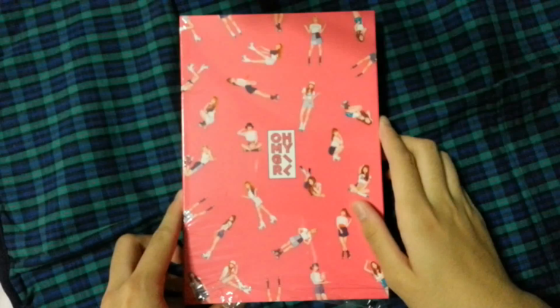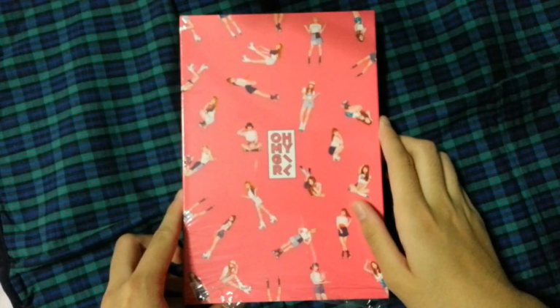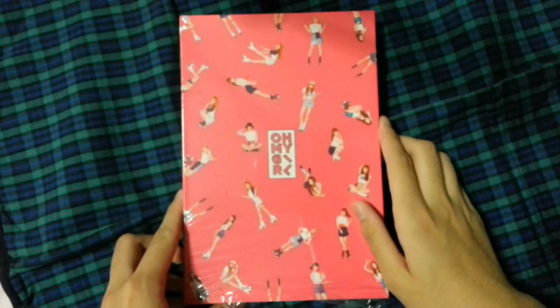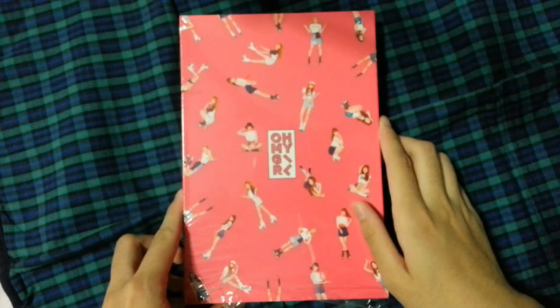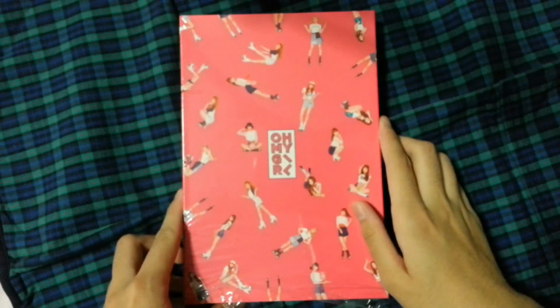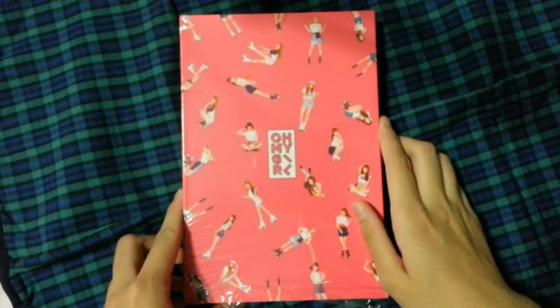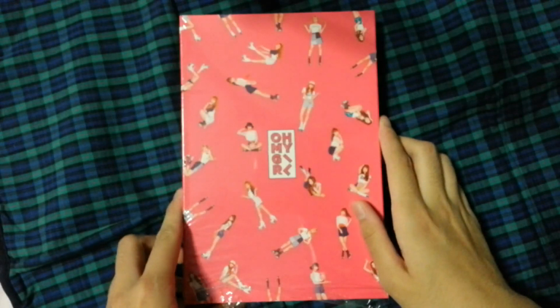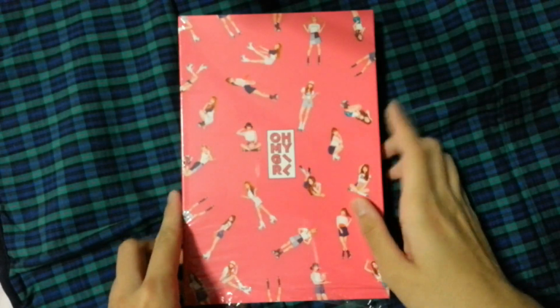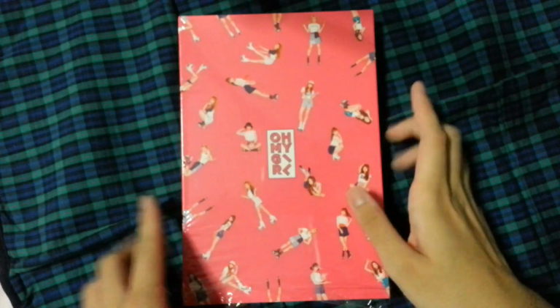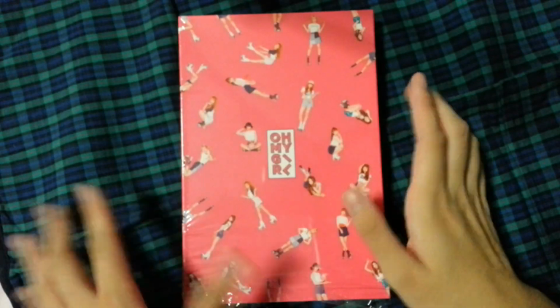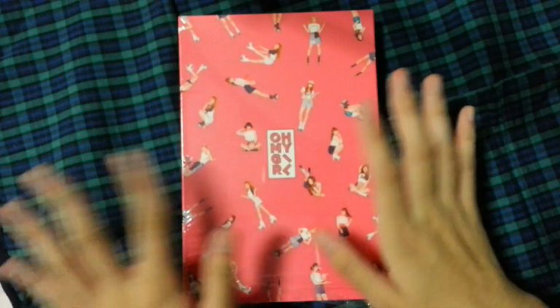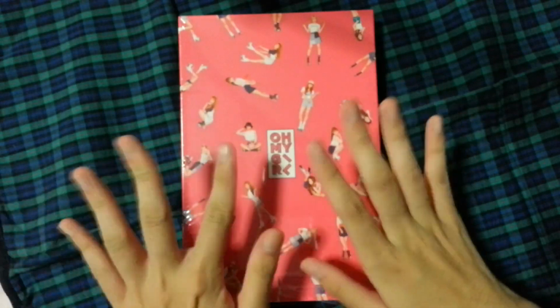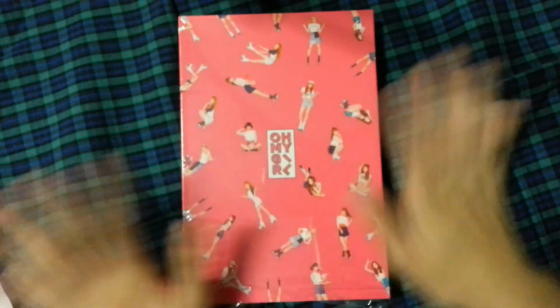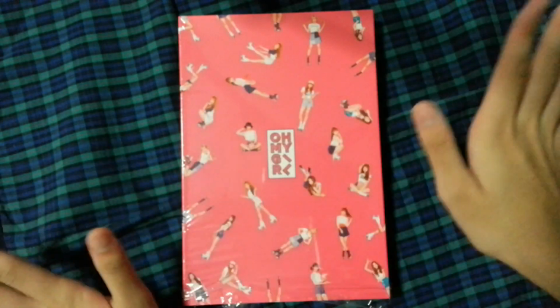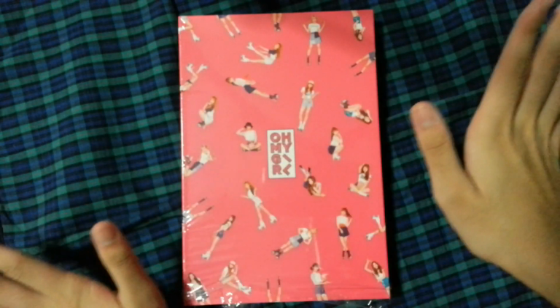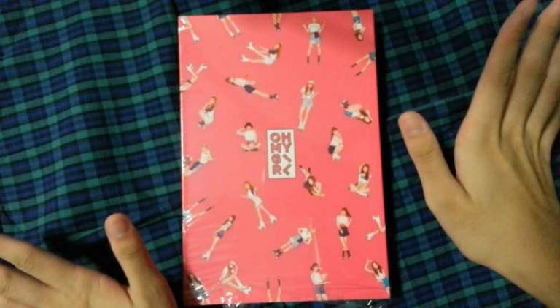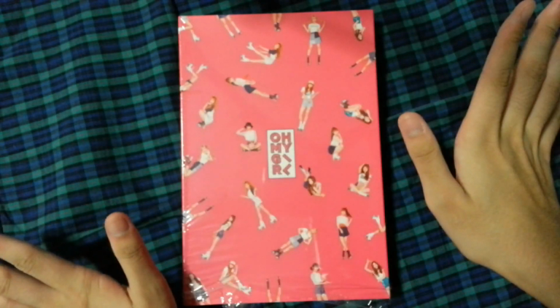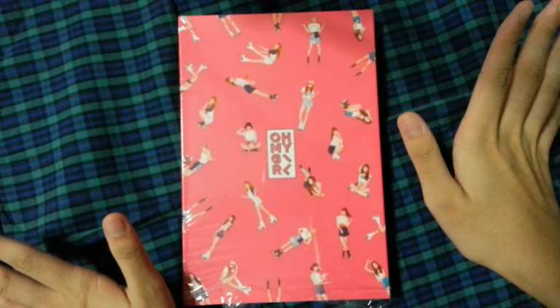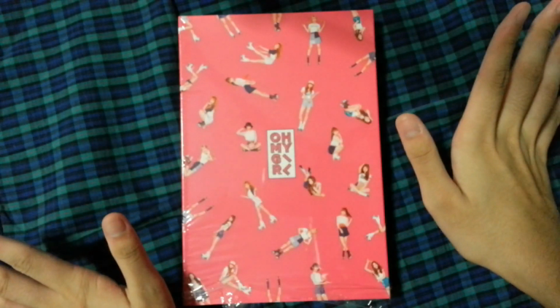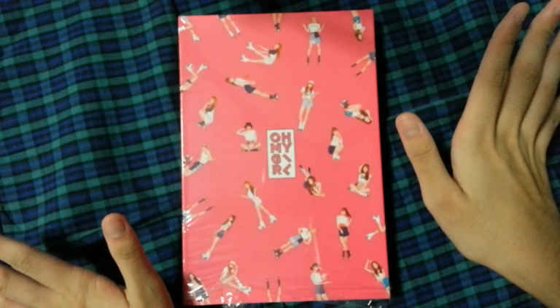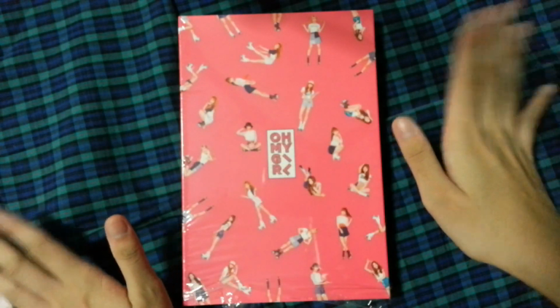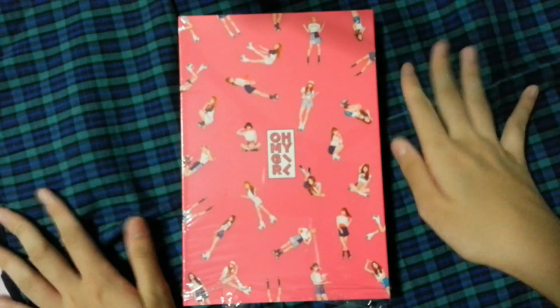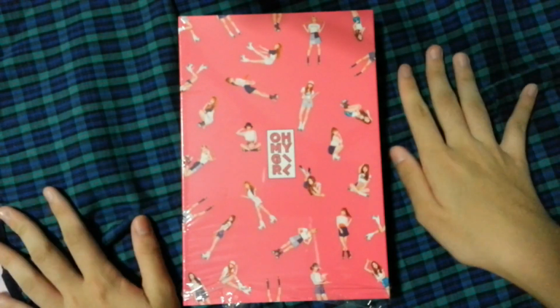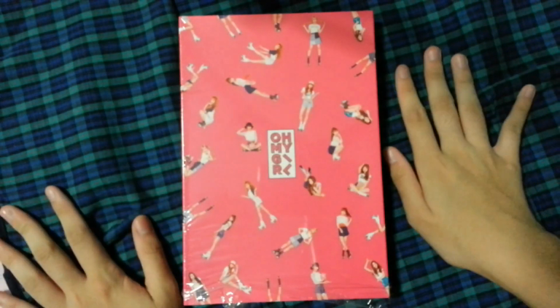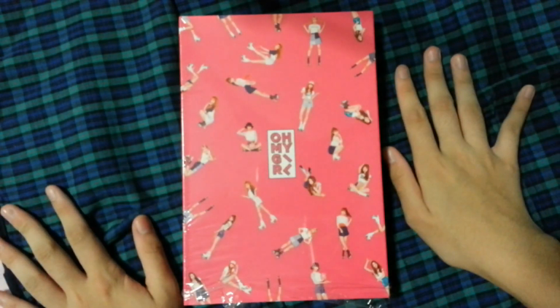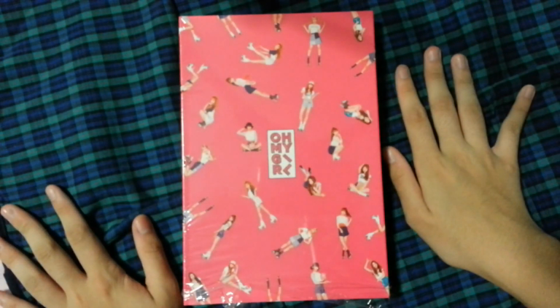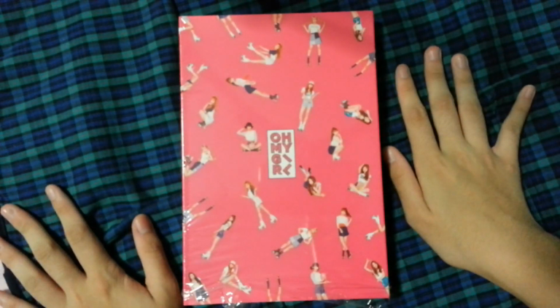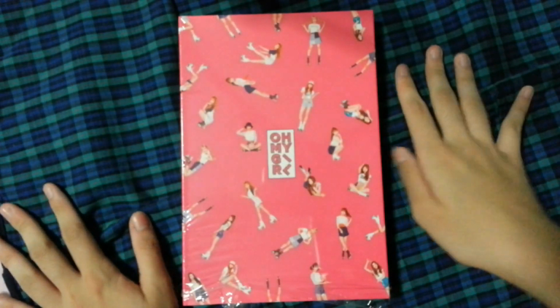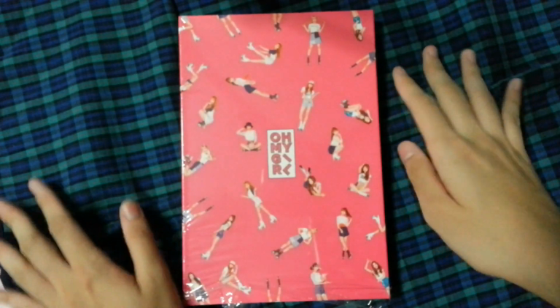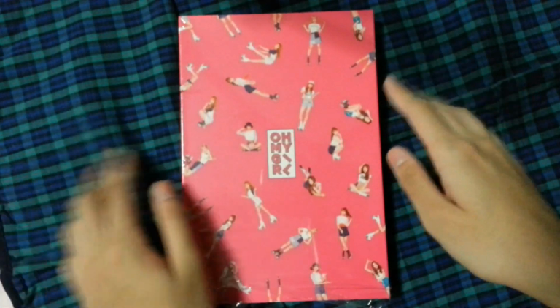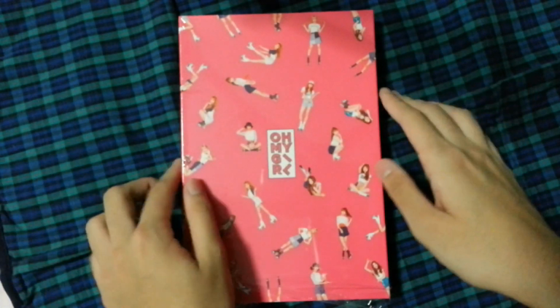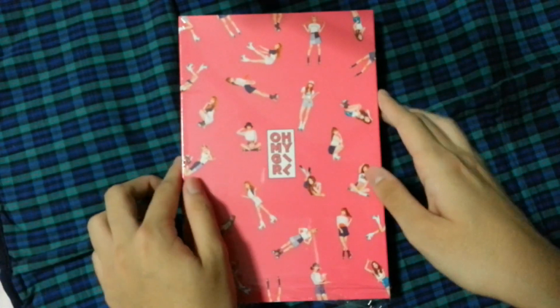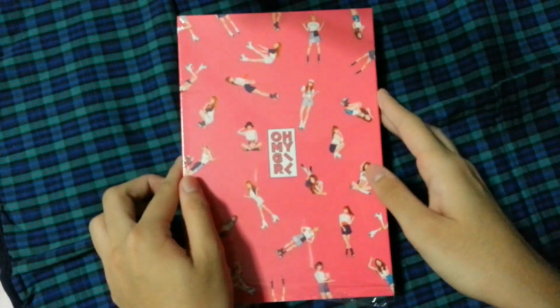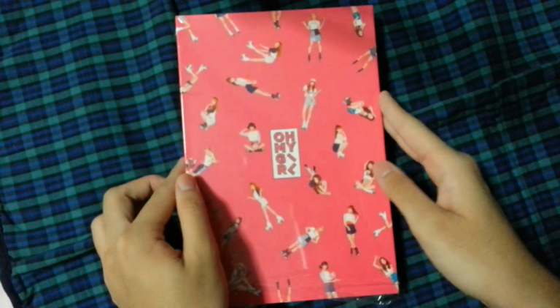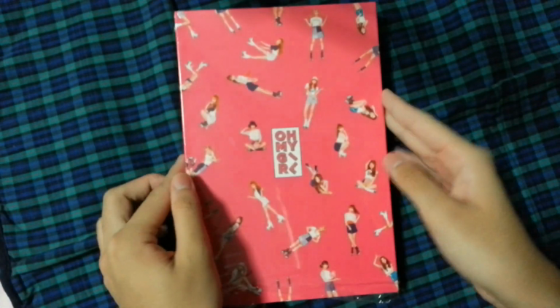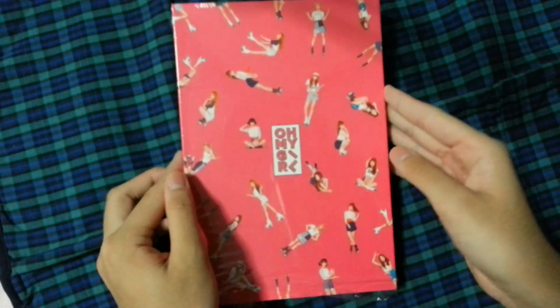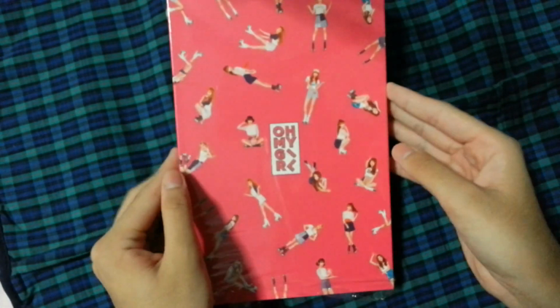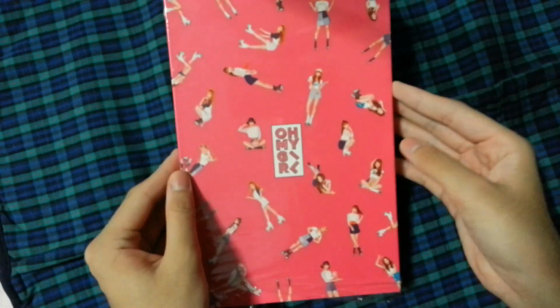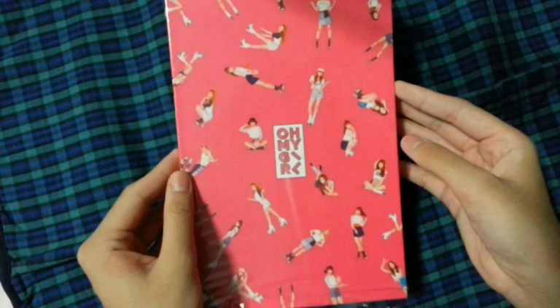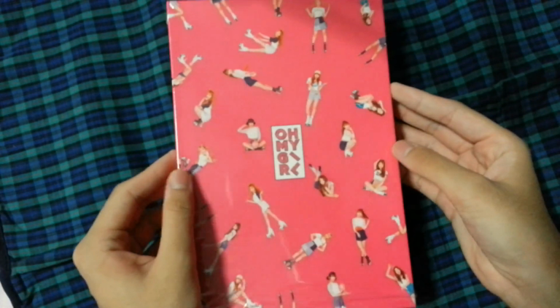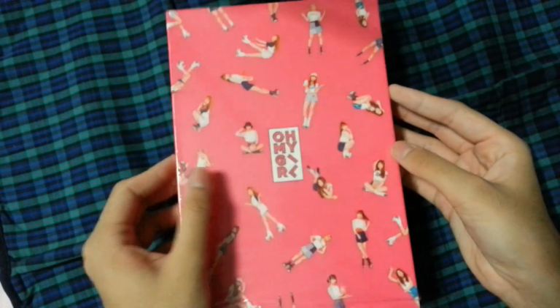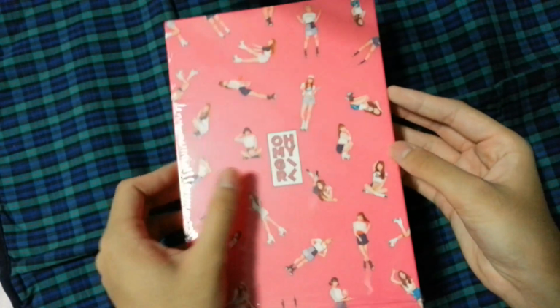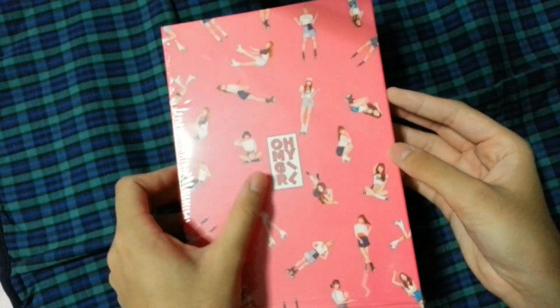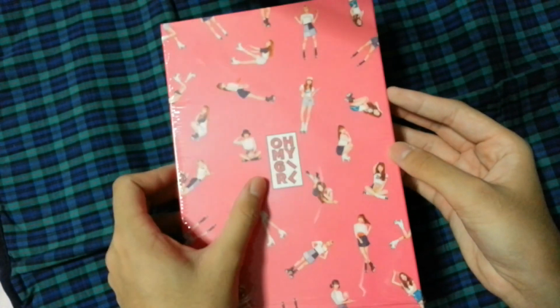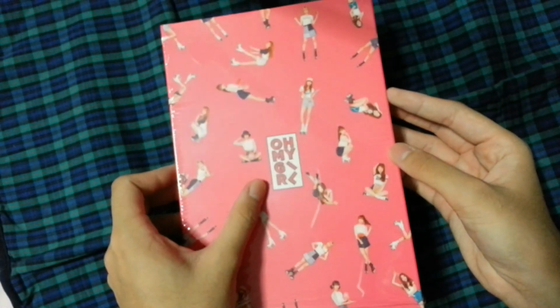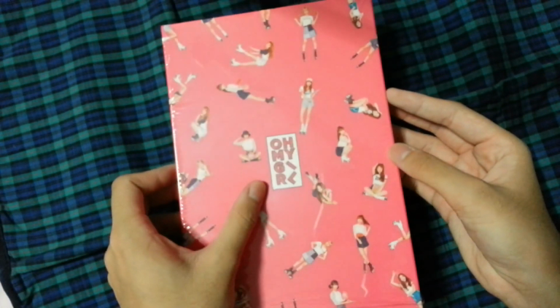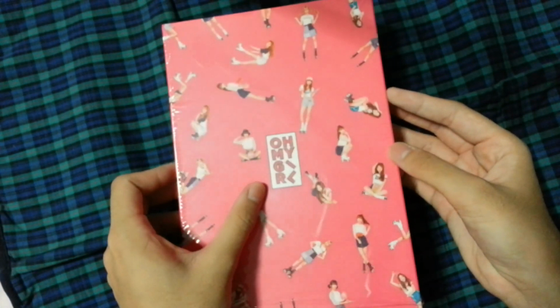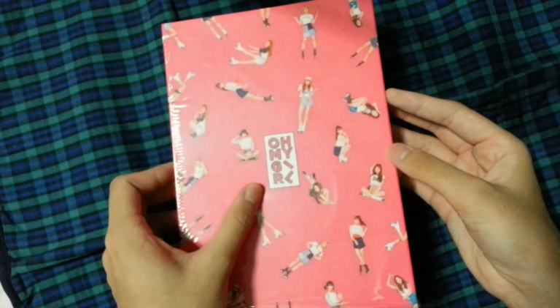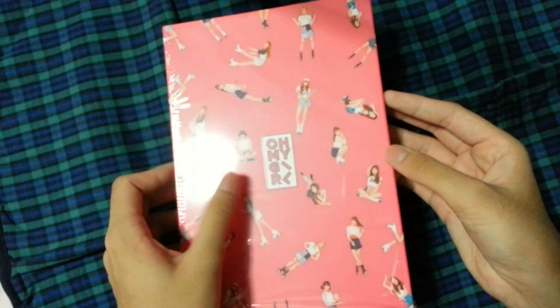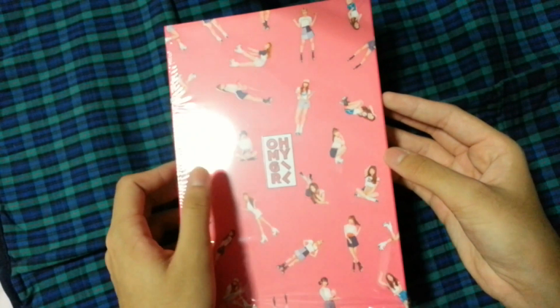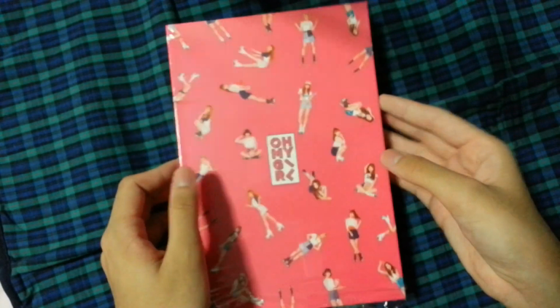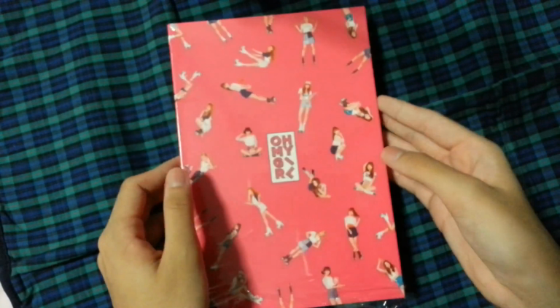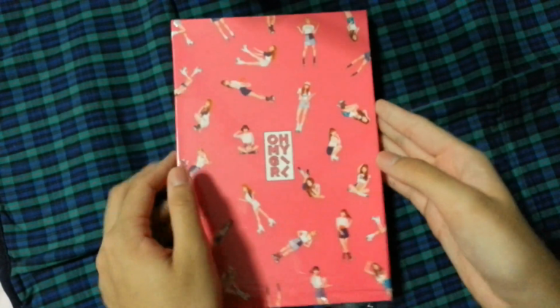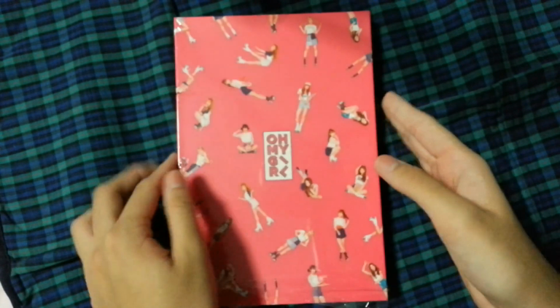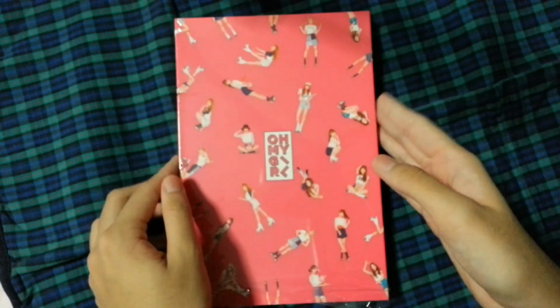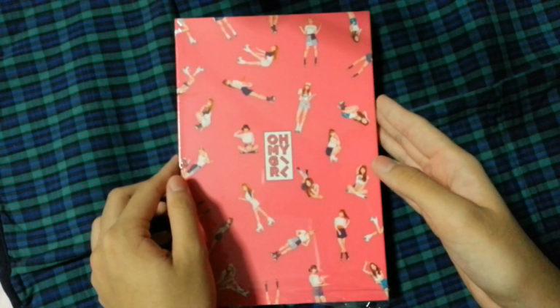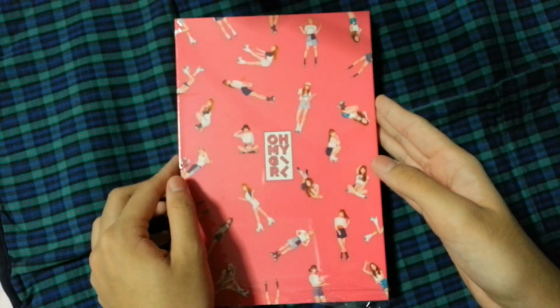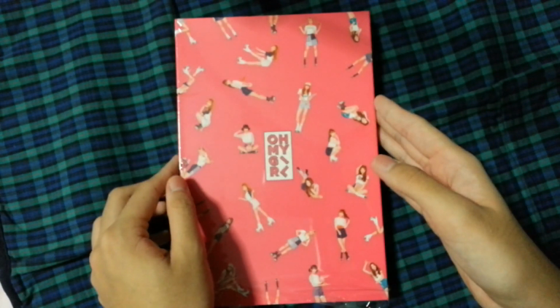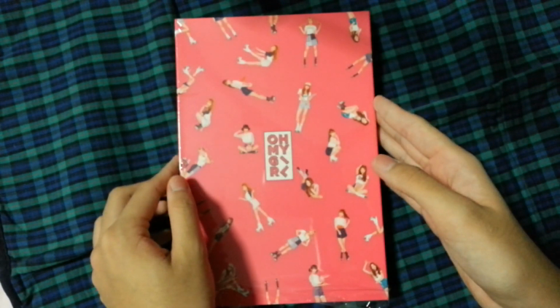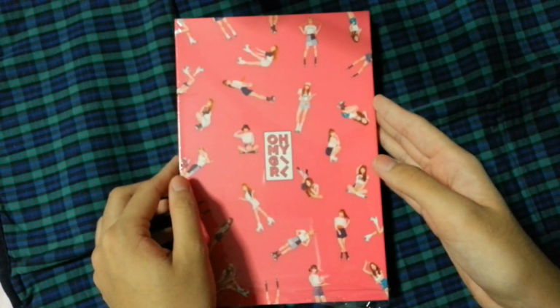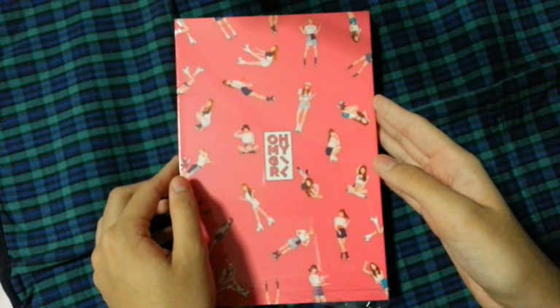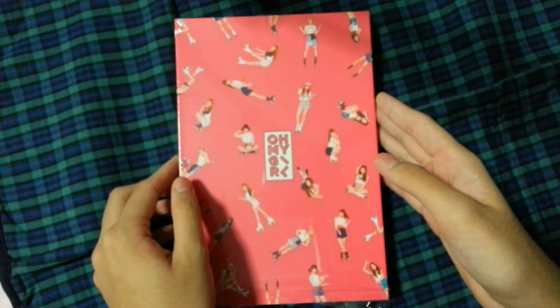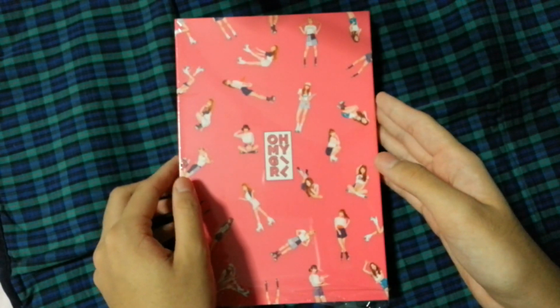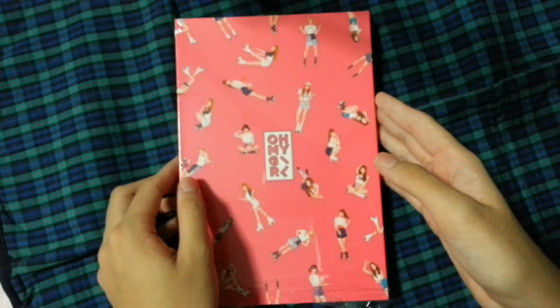Hello, hi guys! I'm back and today I'll be unboxing Oh My Girl's mini album Pink Ocean.